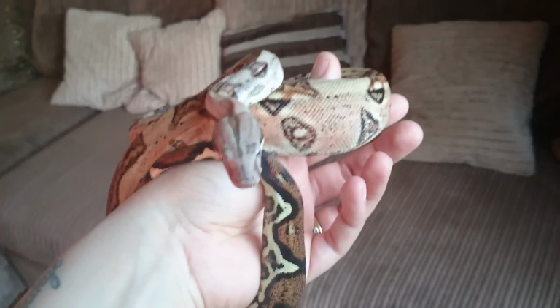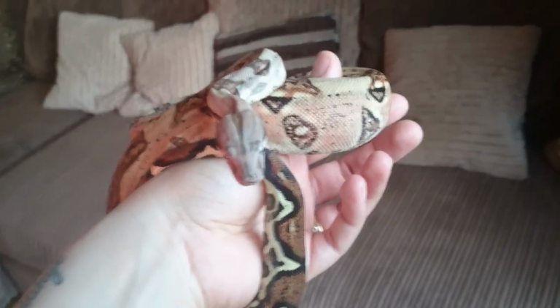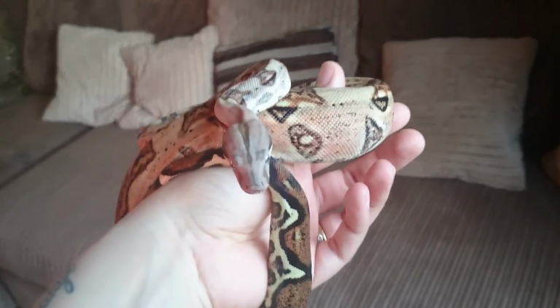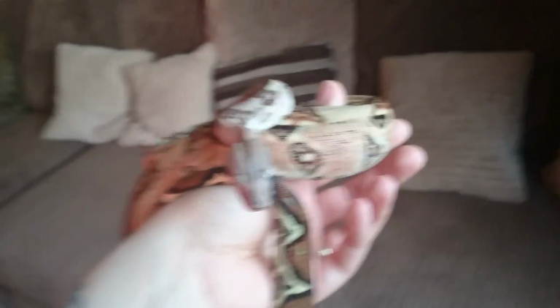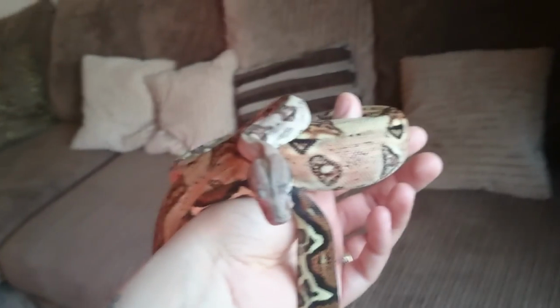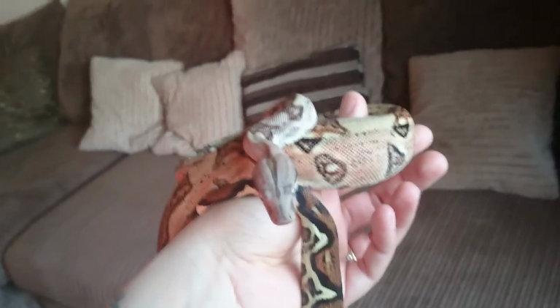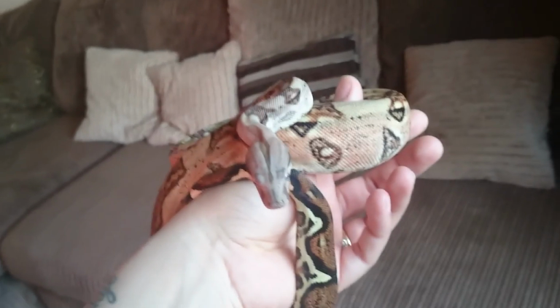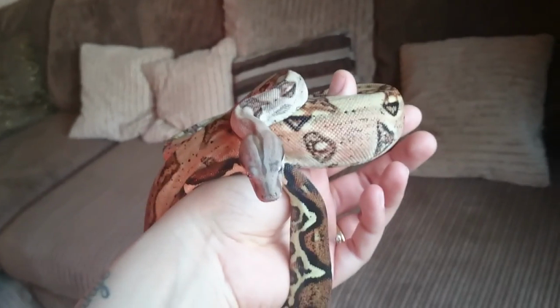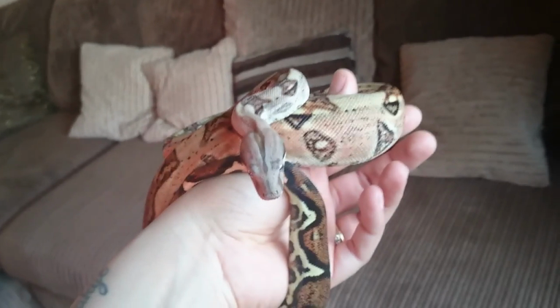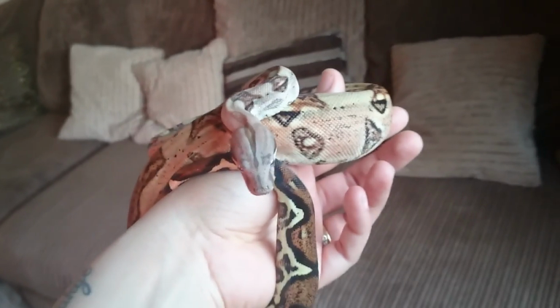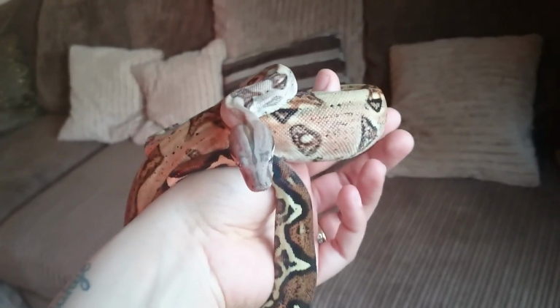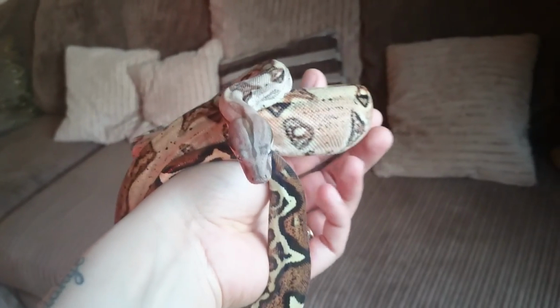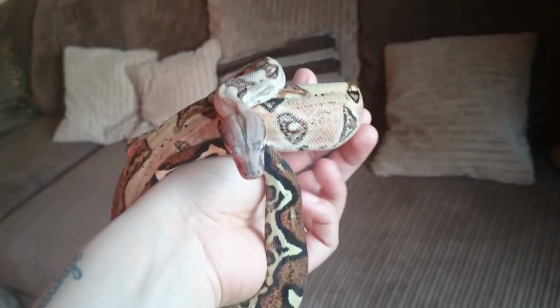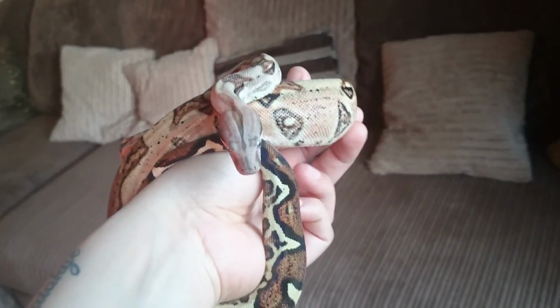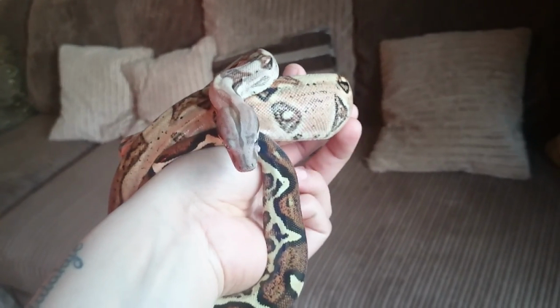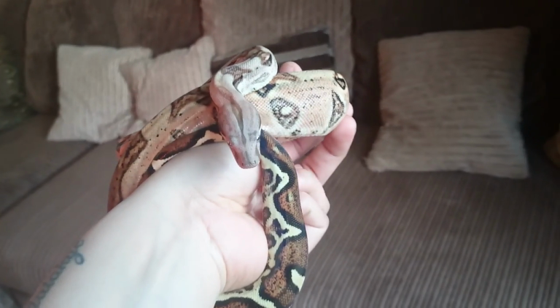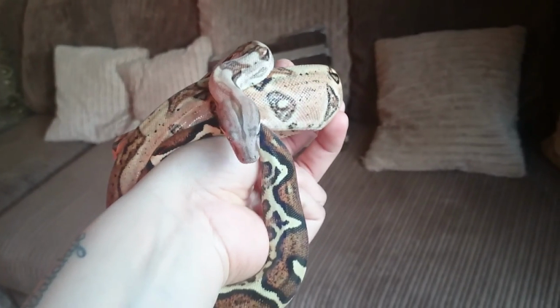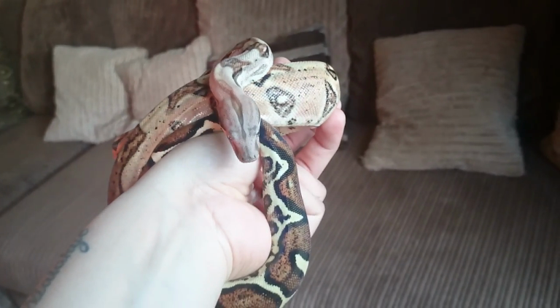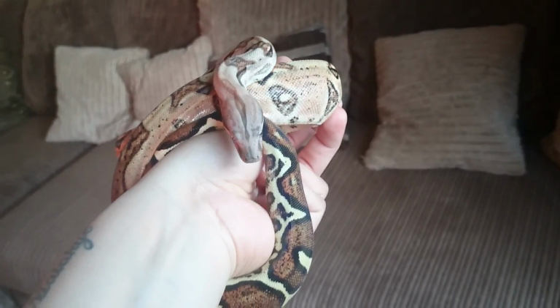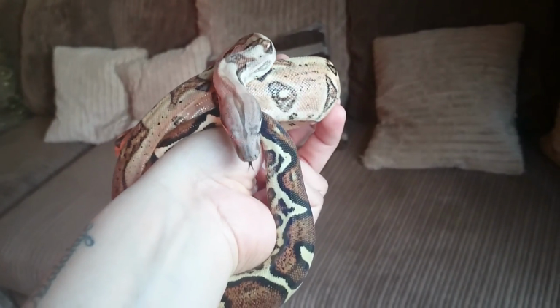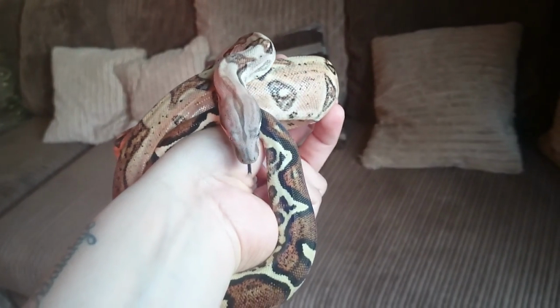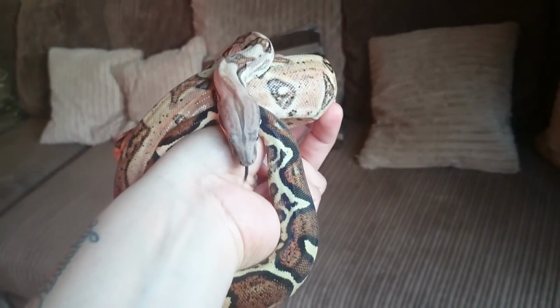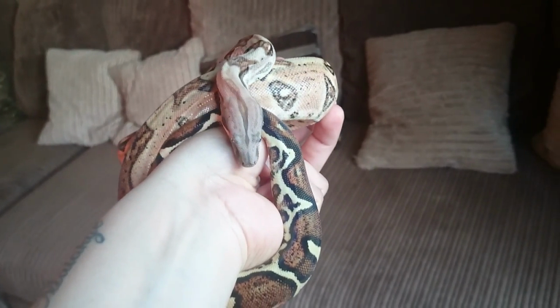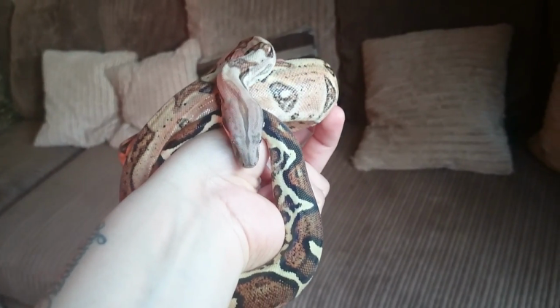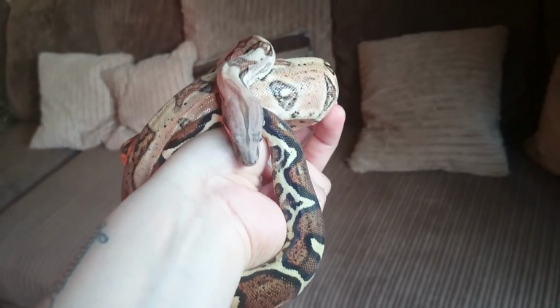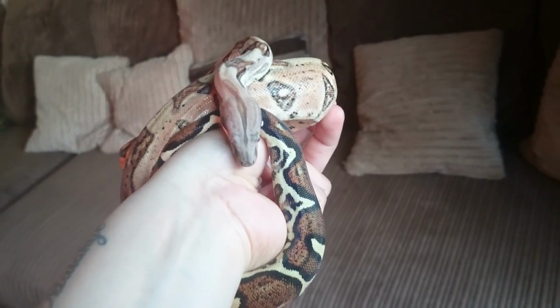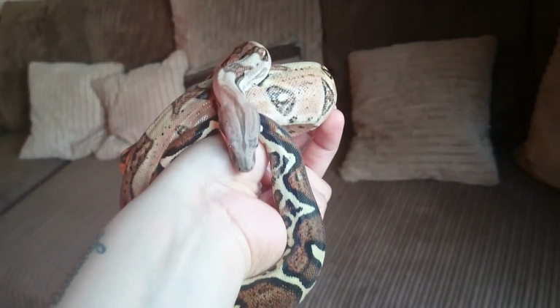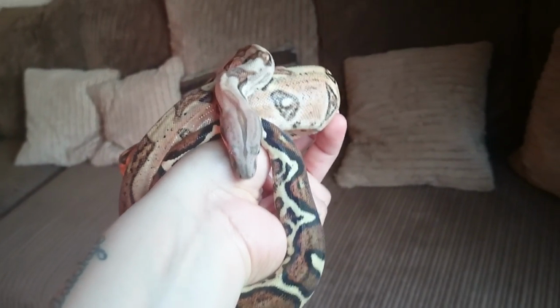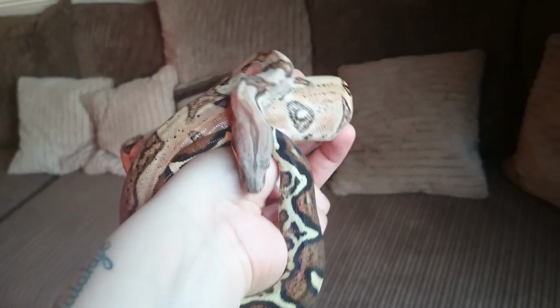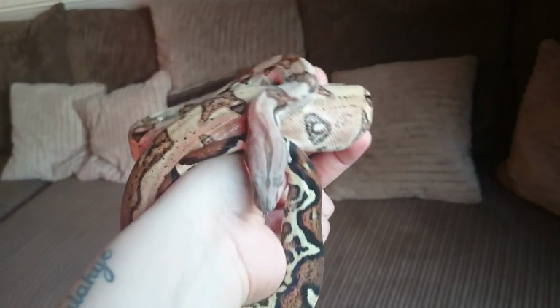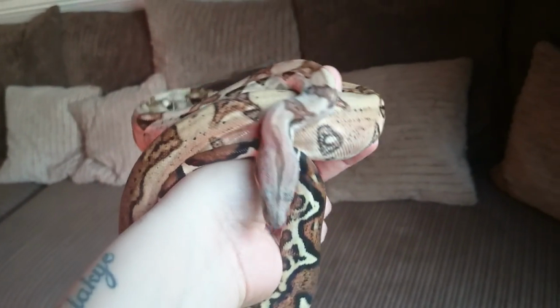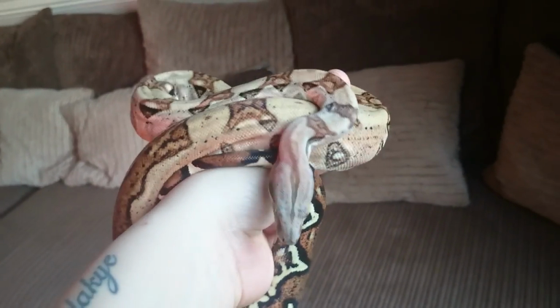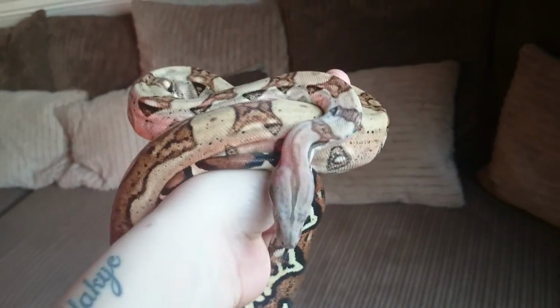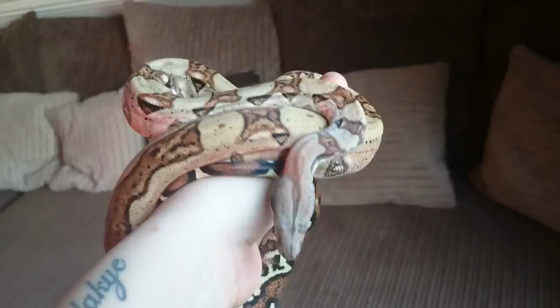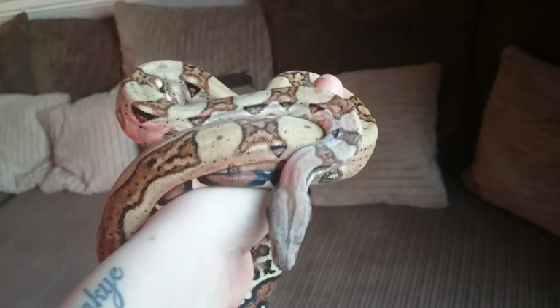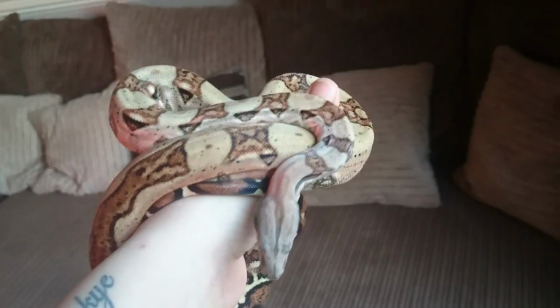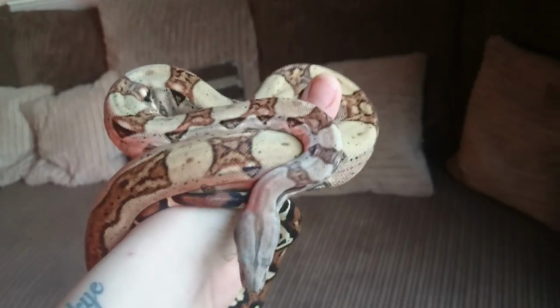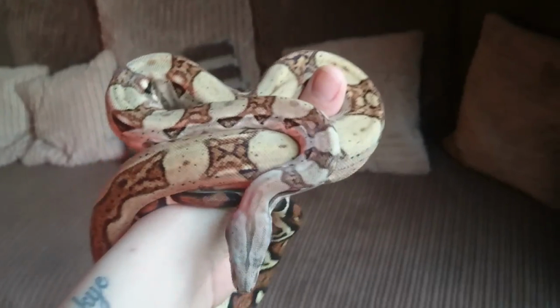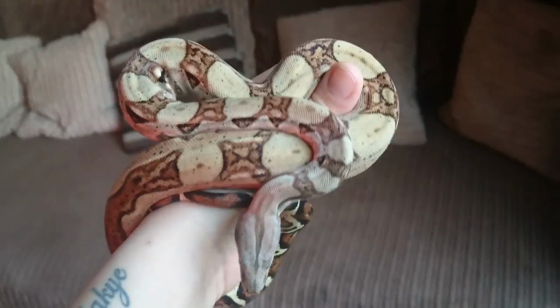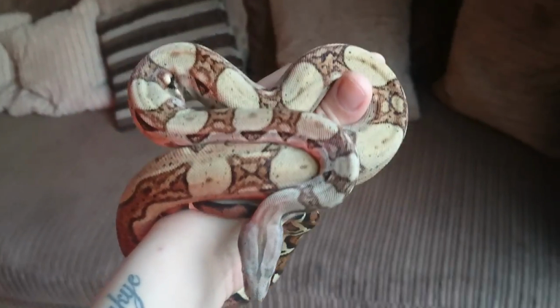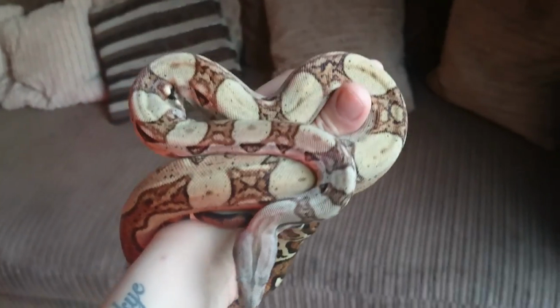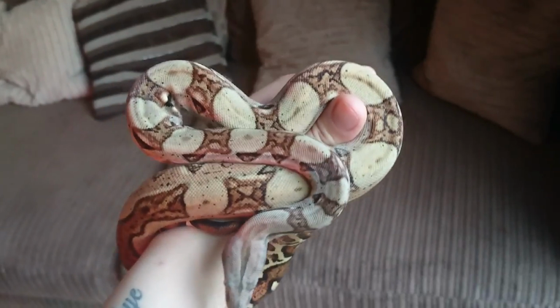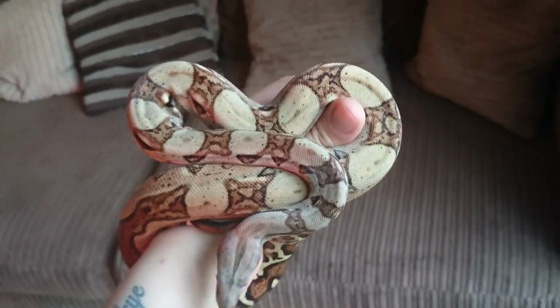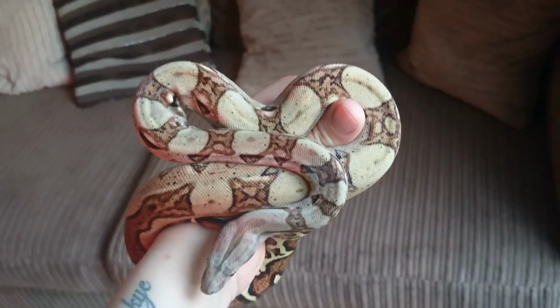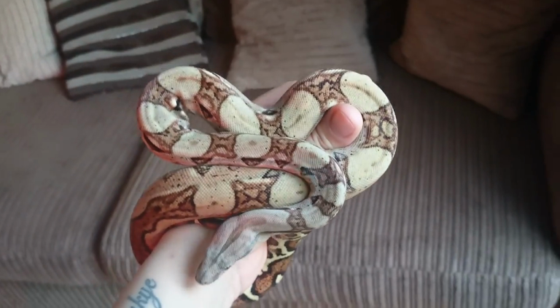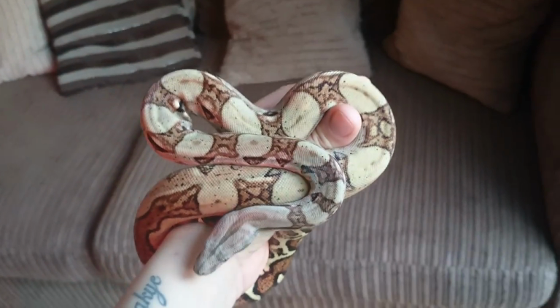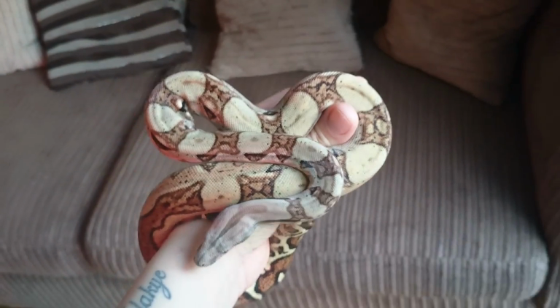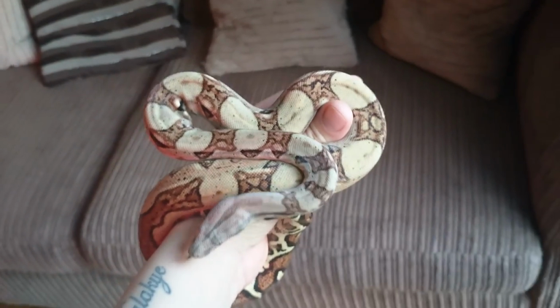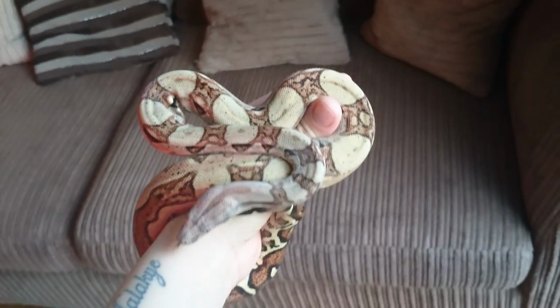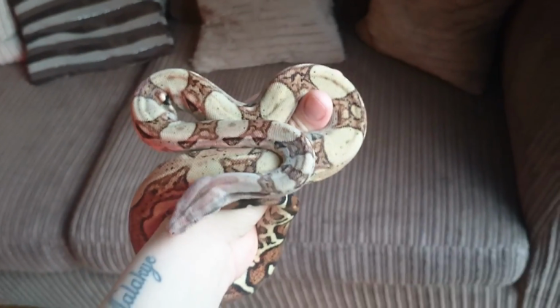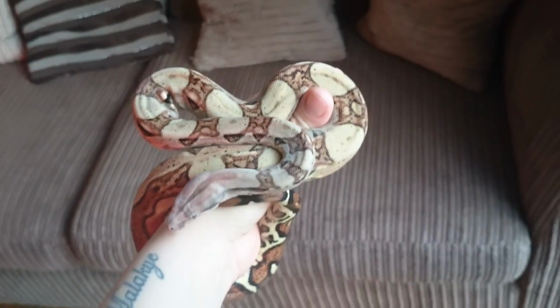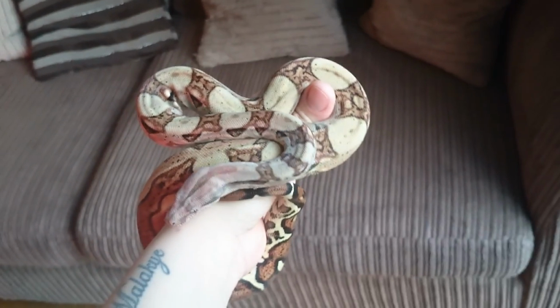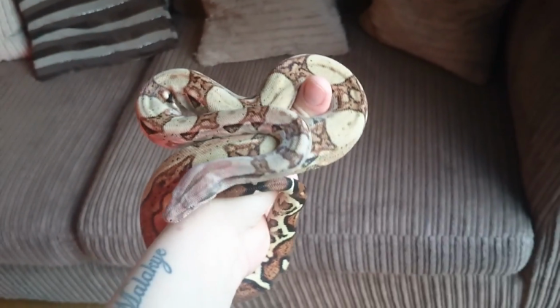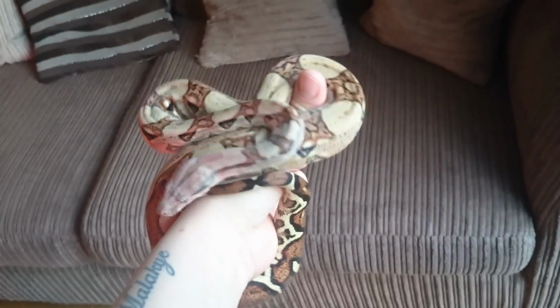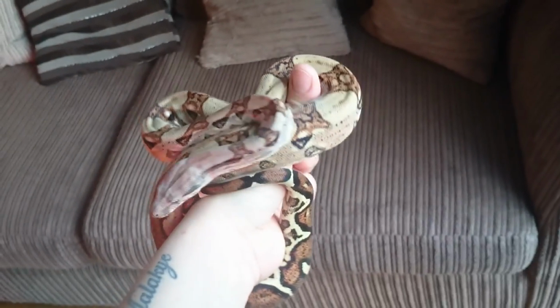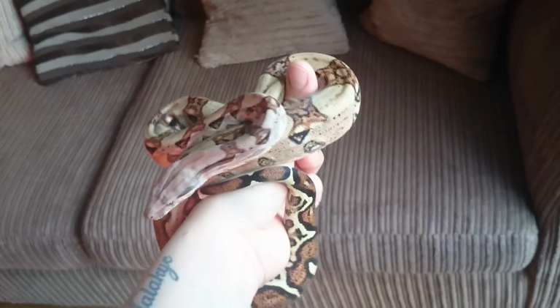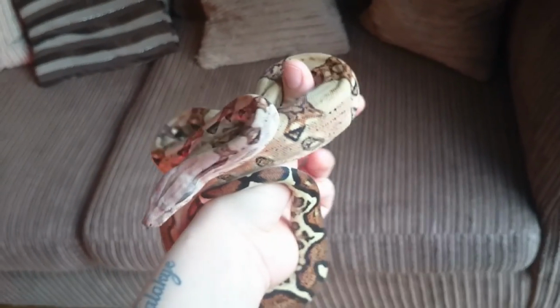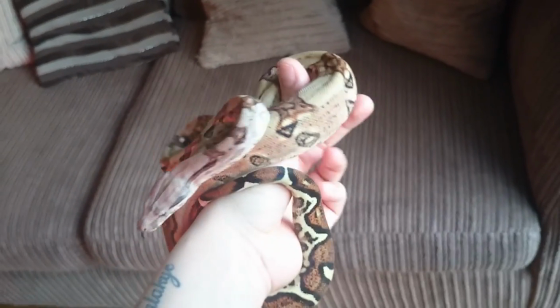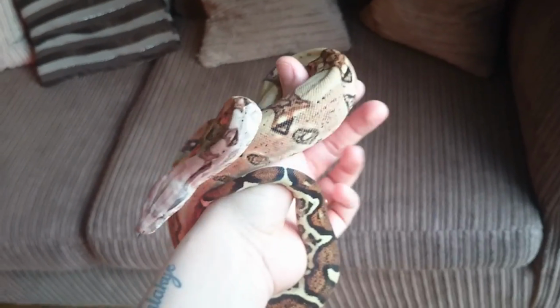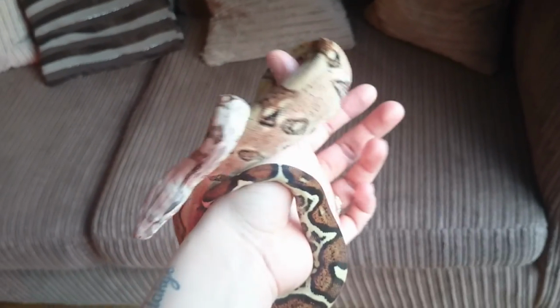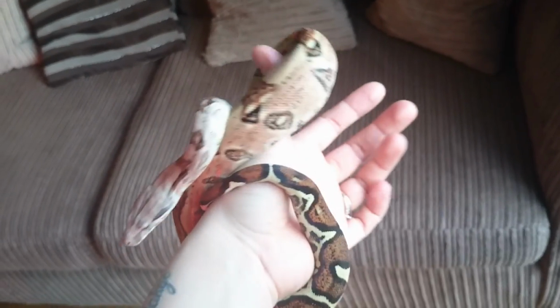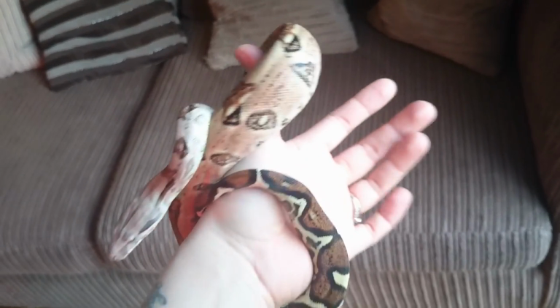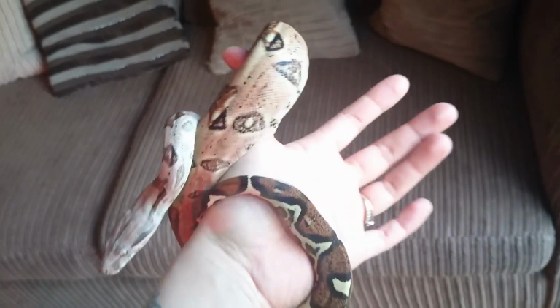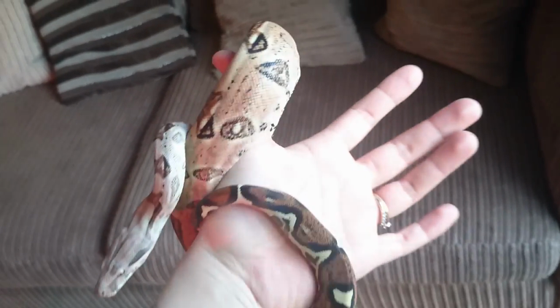Hi guys, just thought of doing an update to show you how King's getting on. He's getting big now.